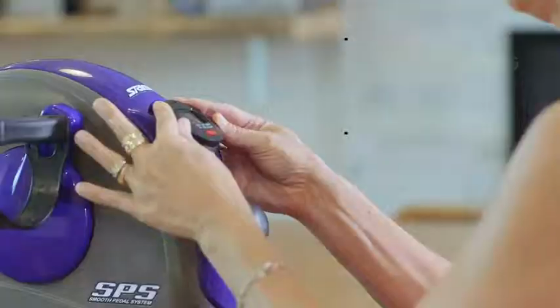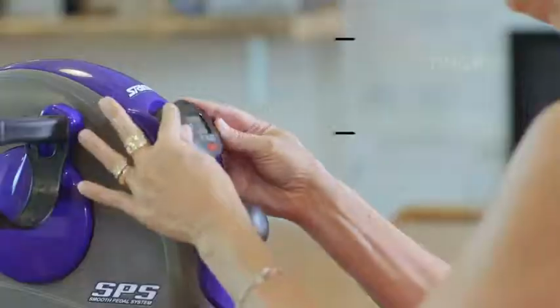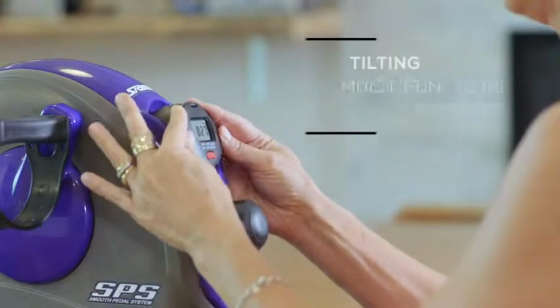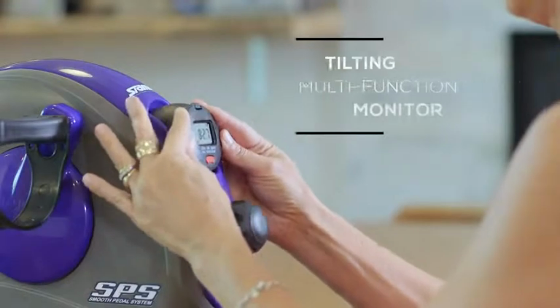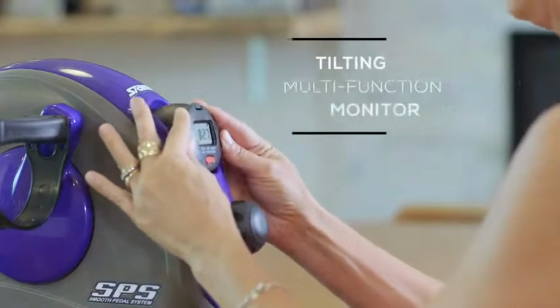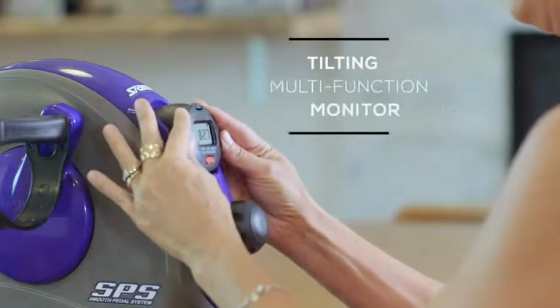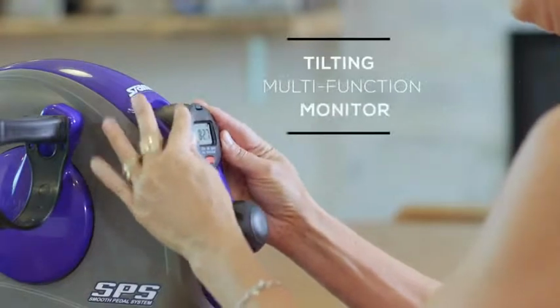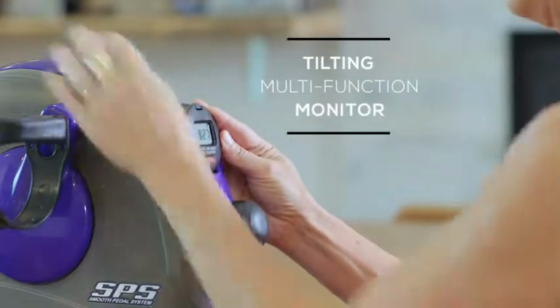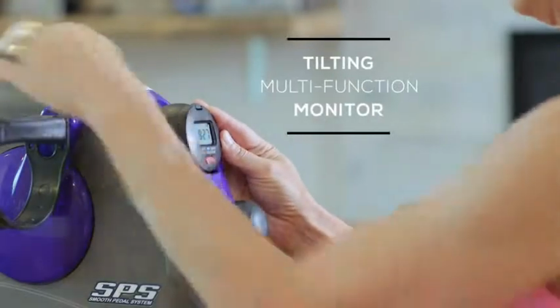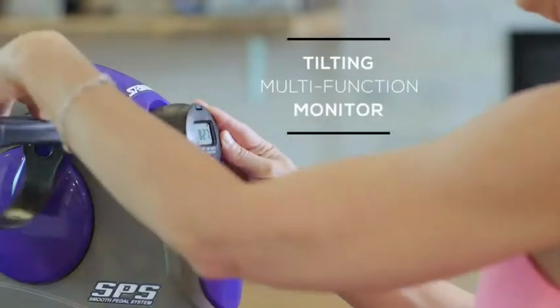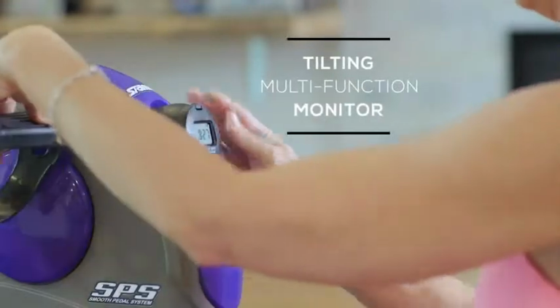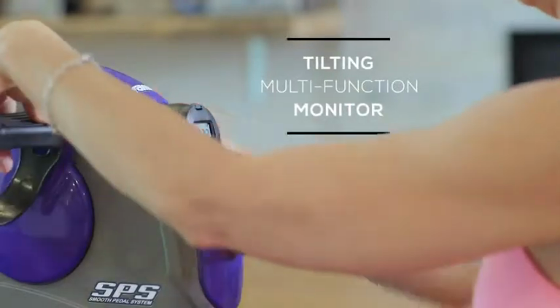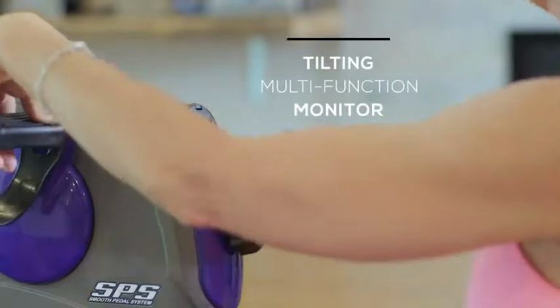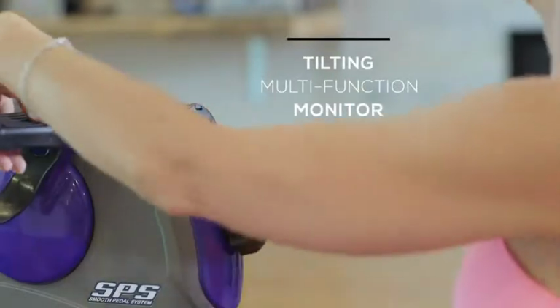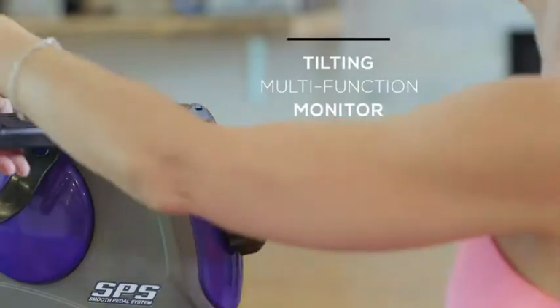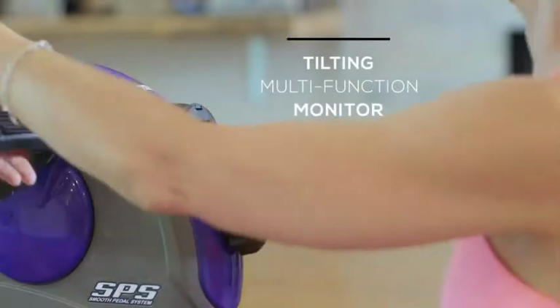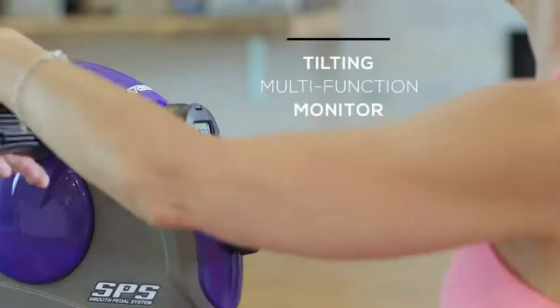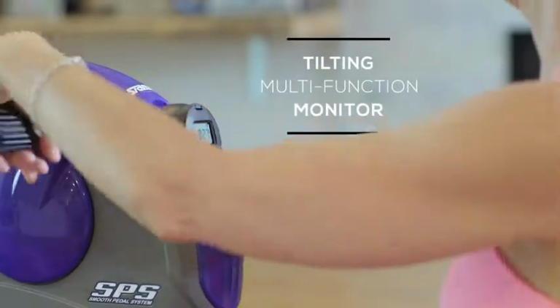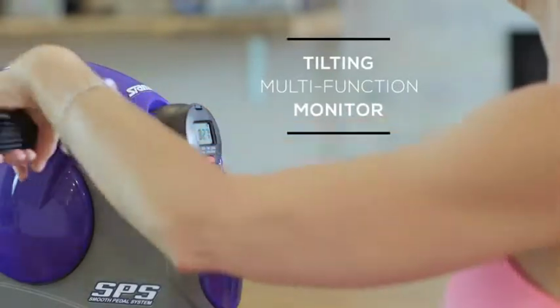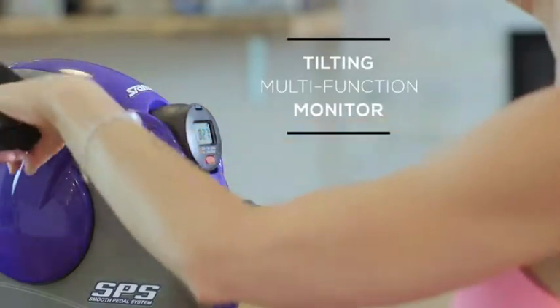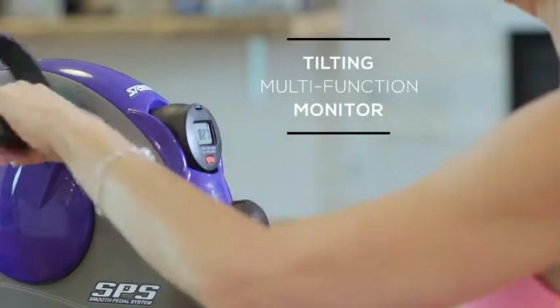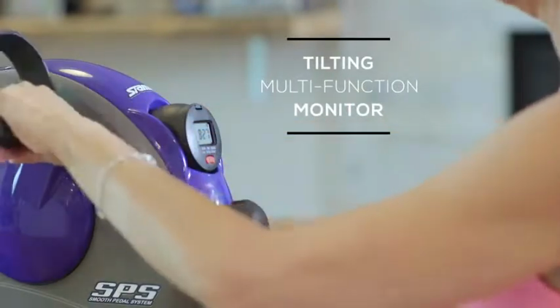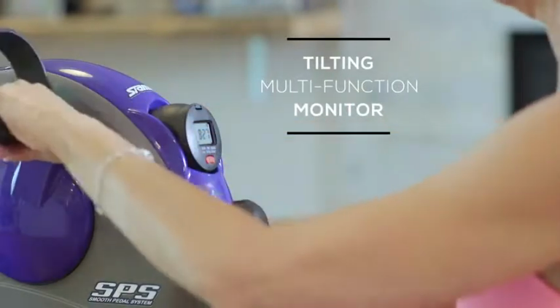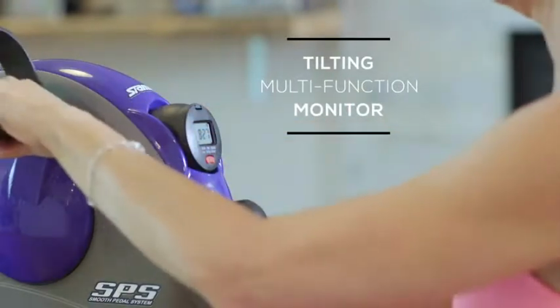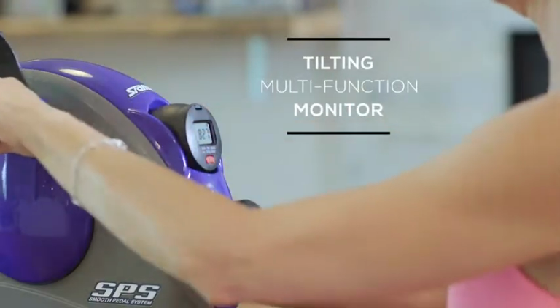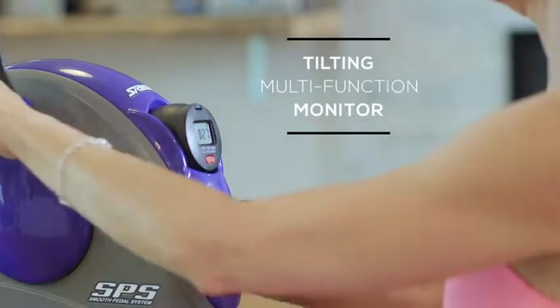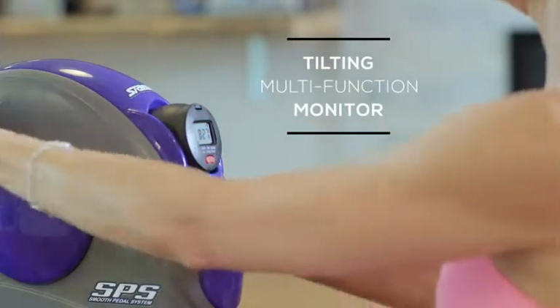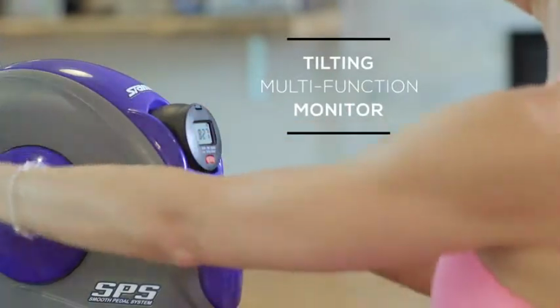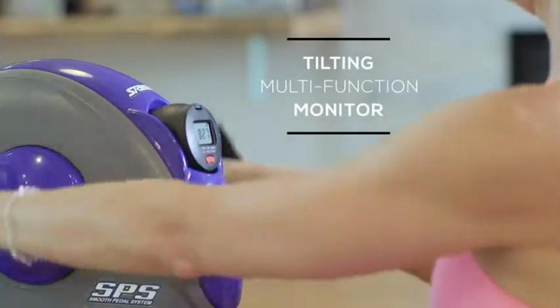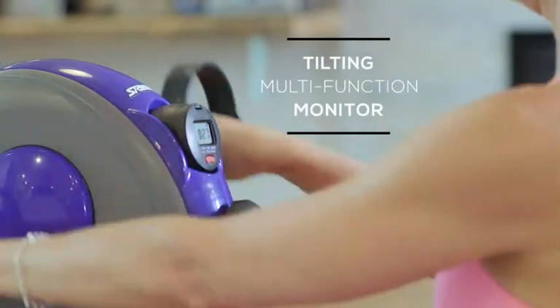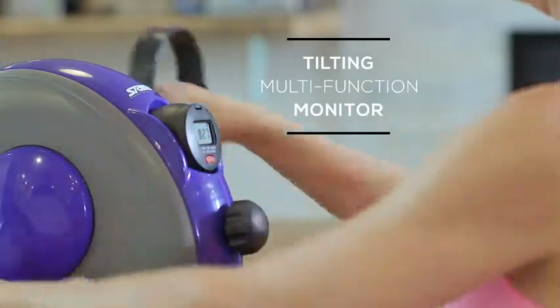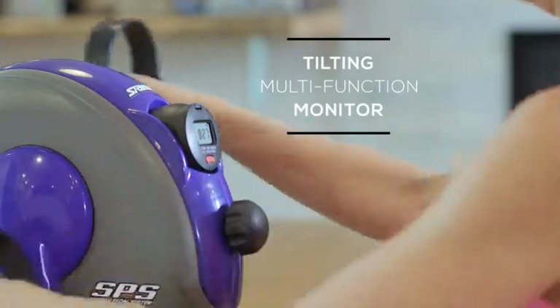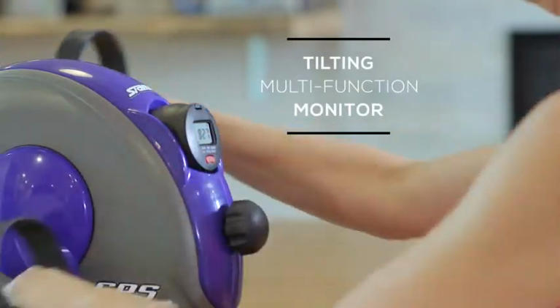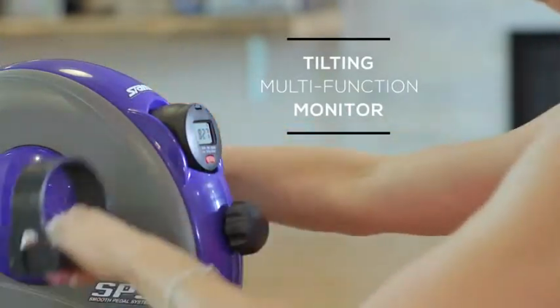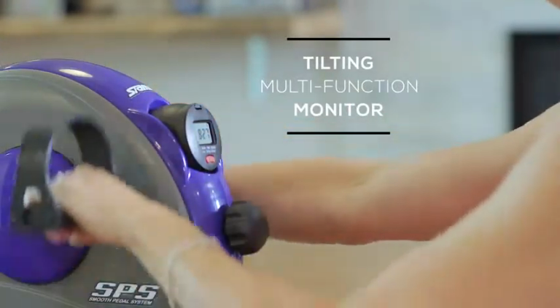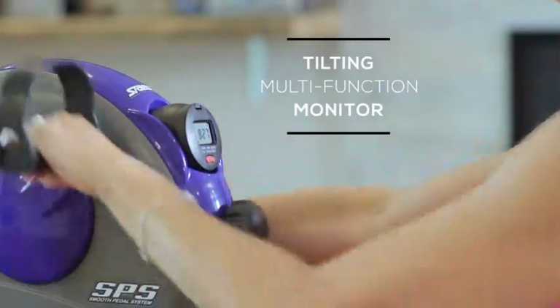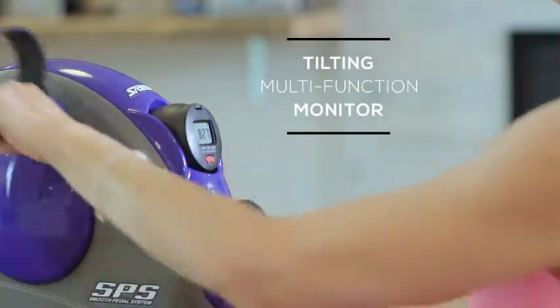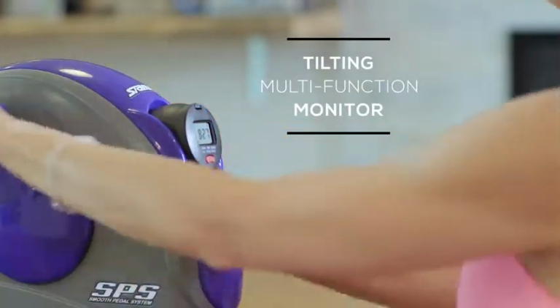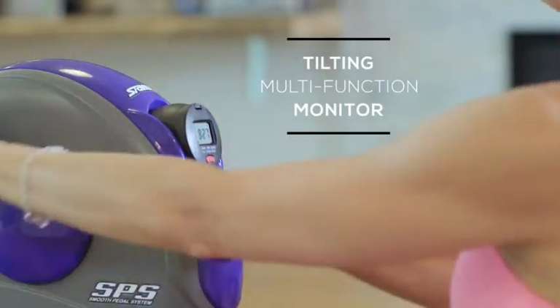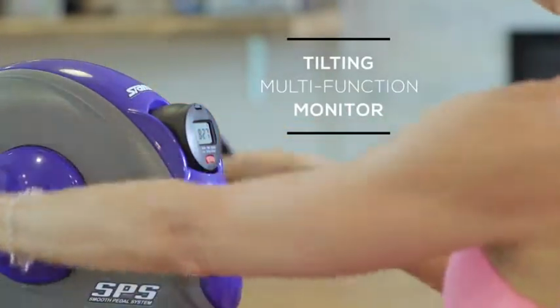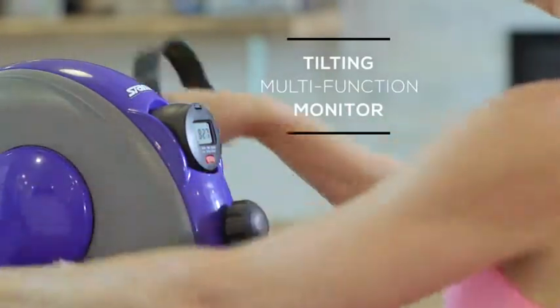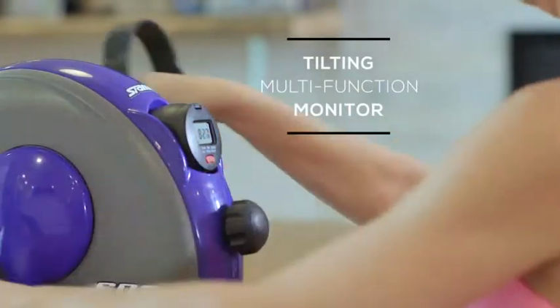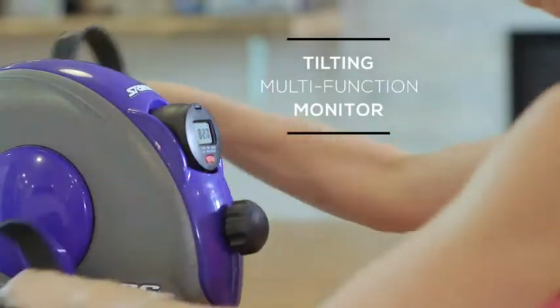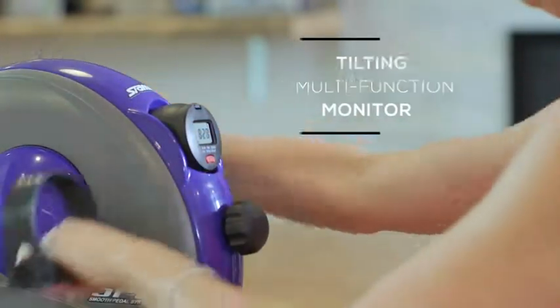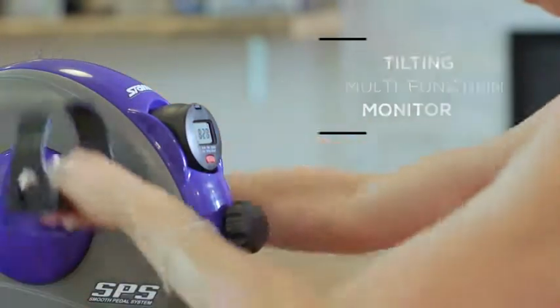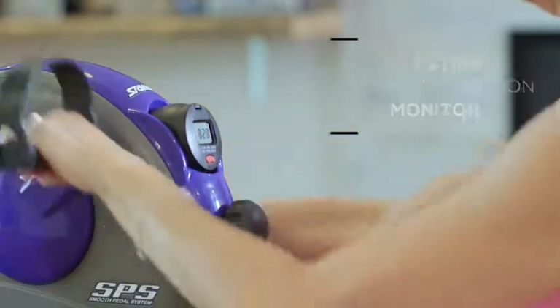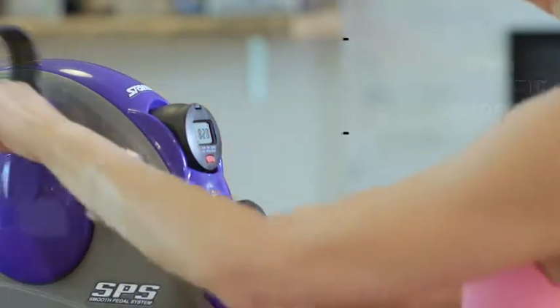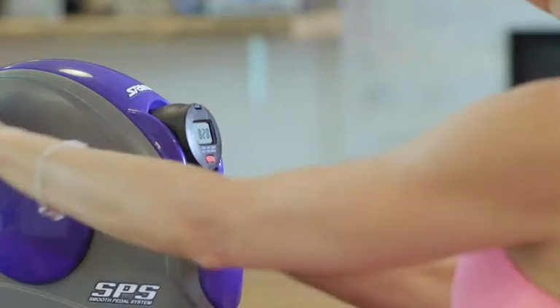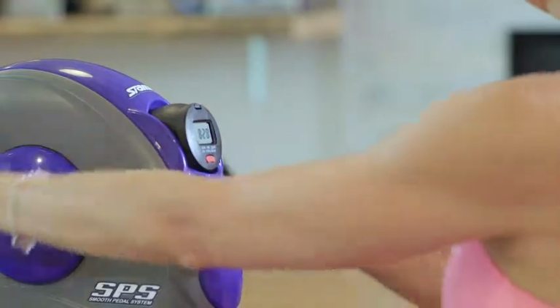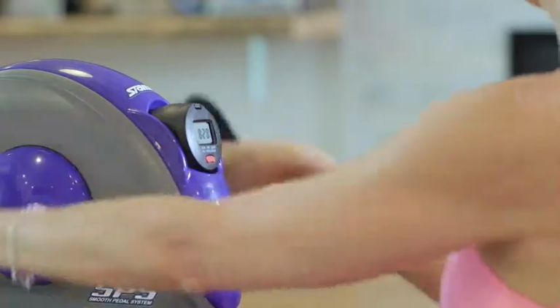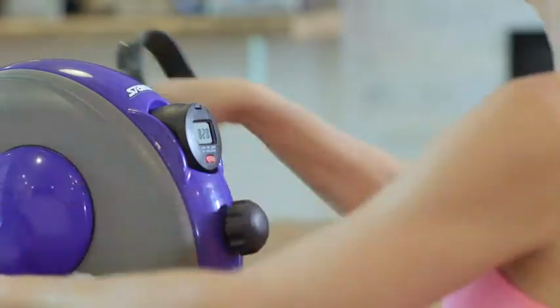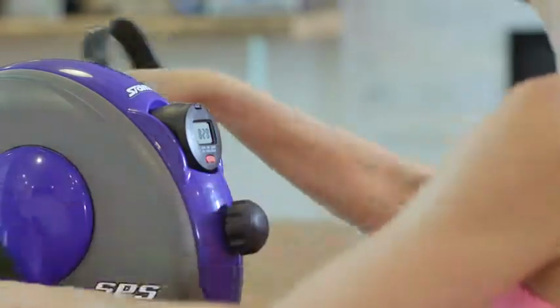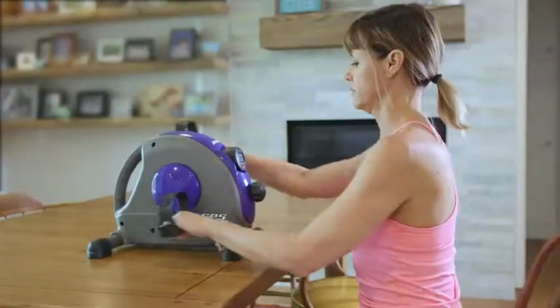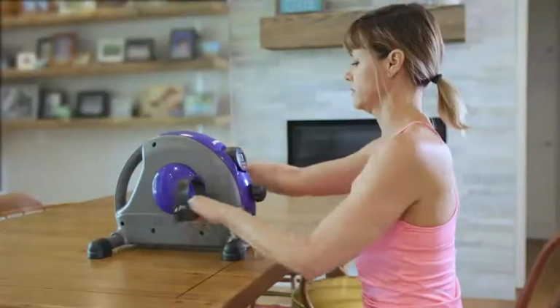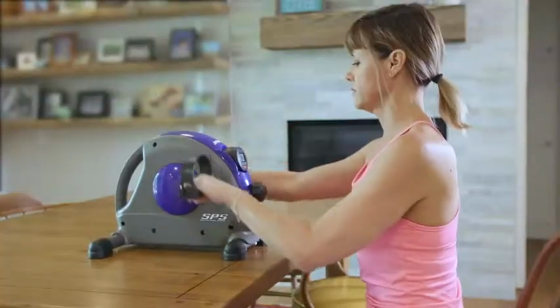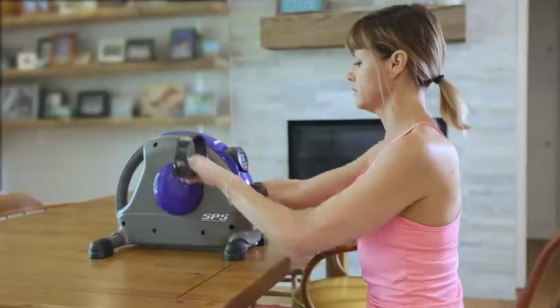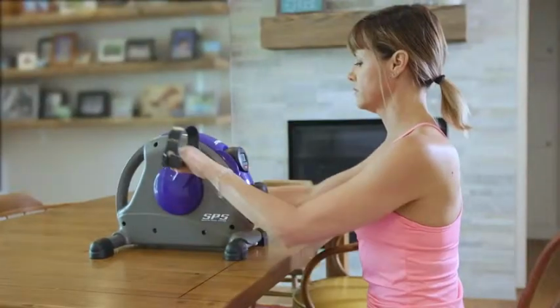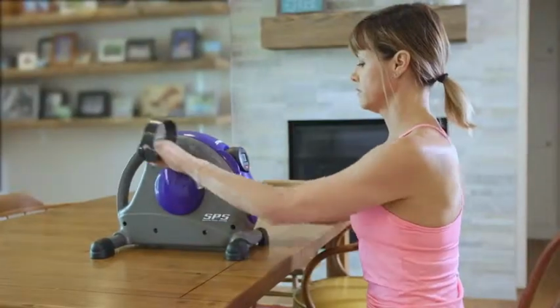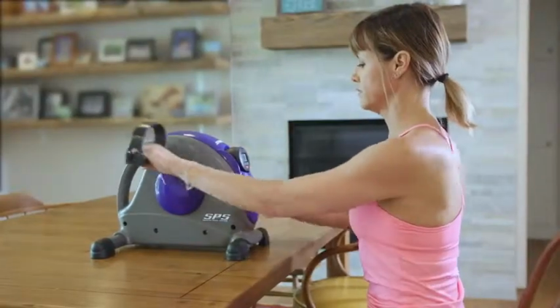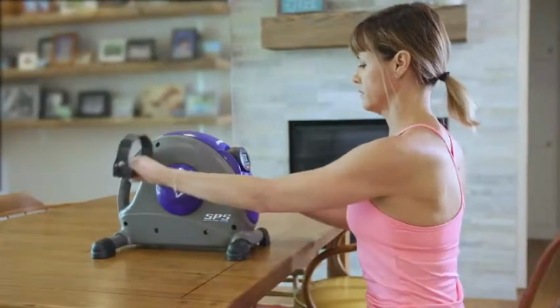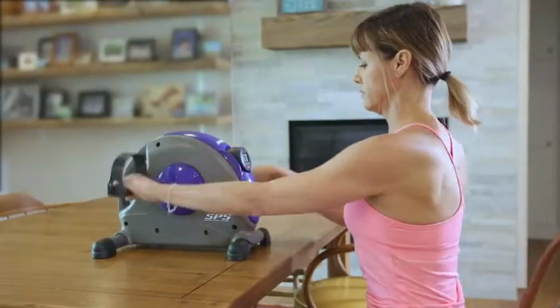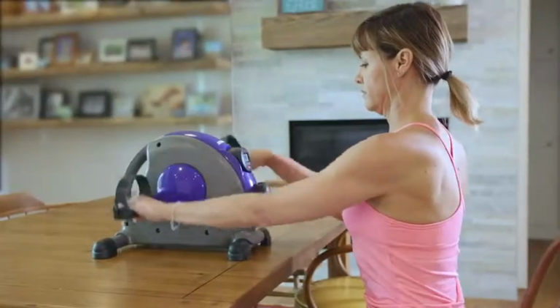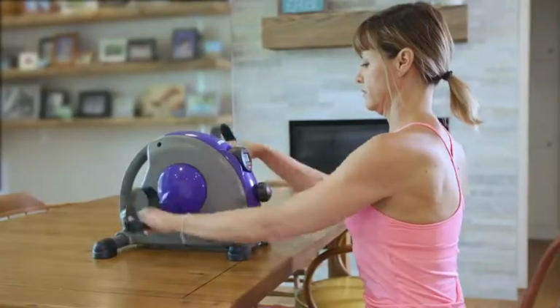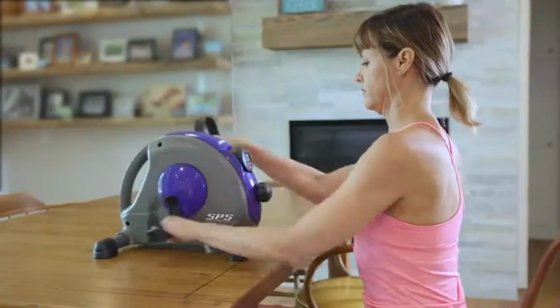The tilting monitor lets you view motivating stats such as workout time, stroke count, and calories burned so you can track your progress.